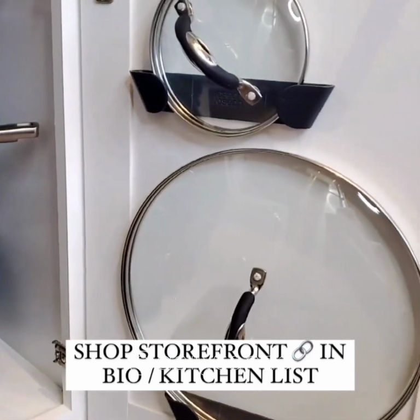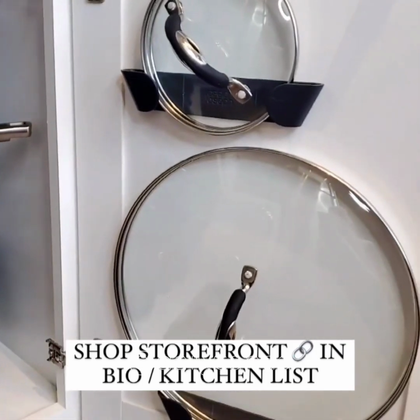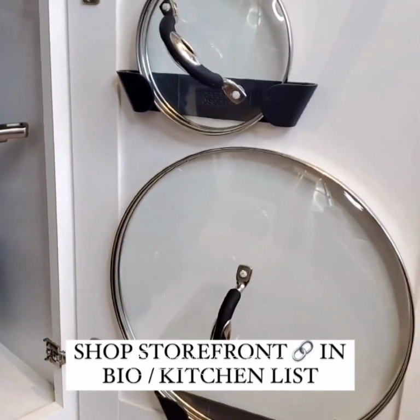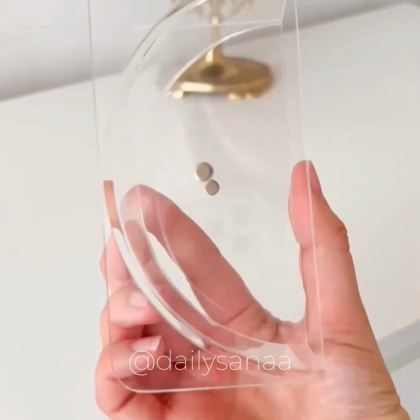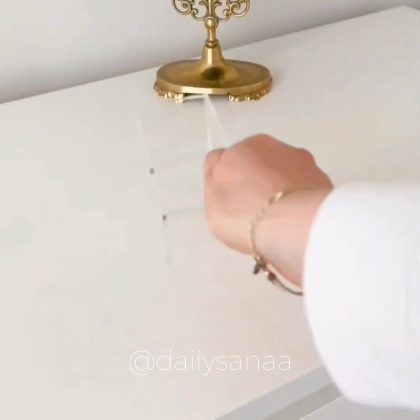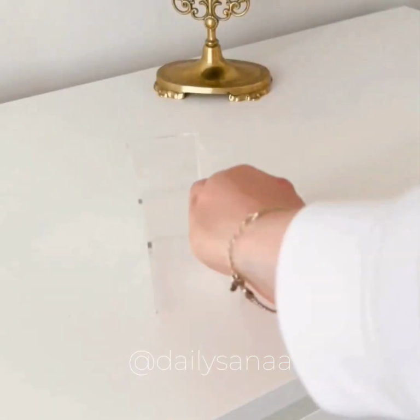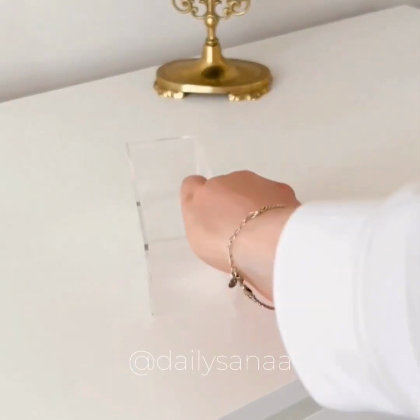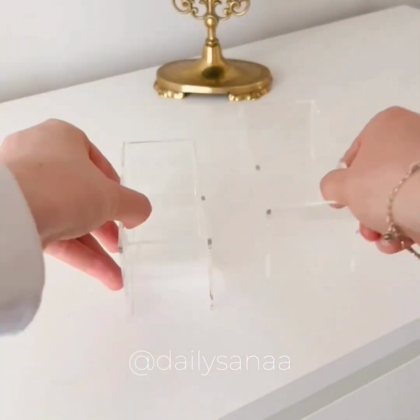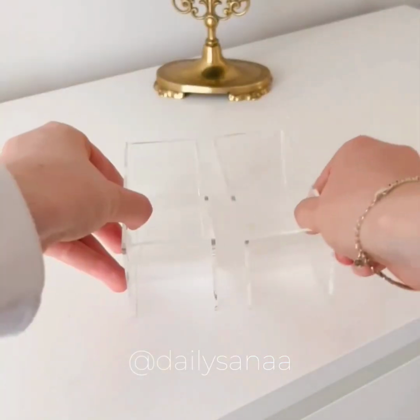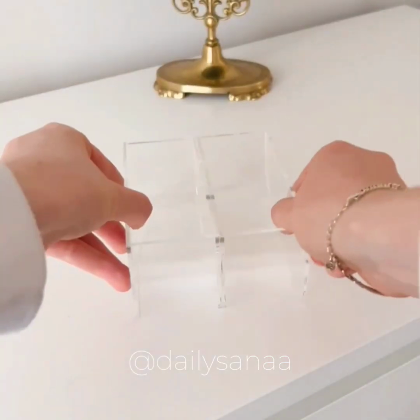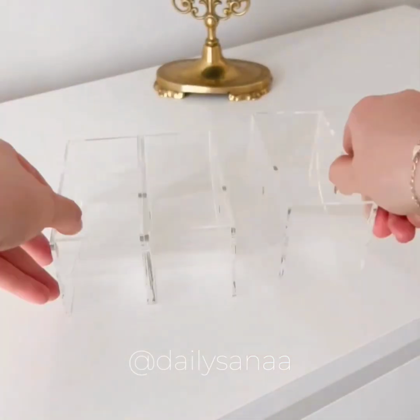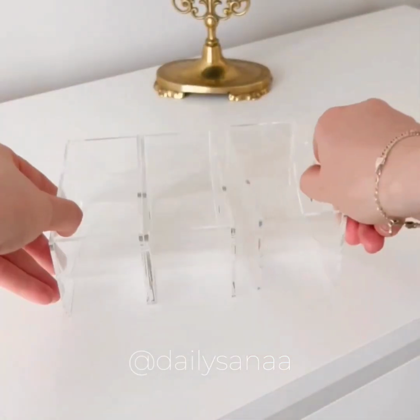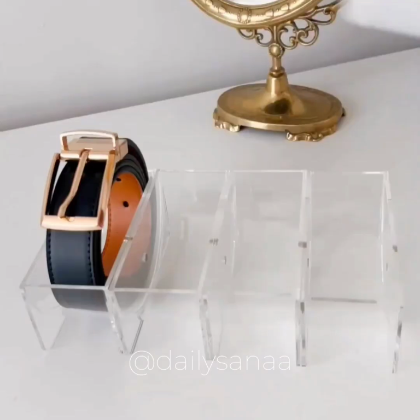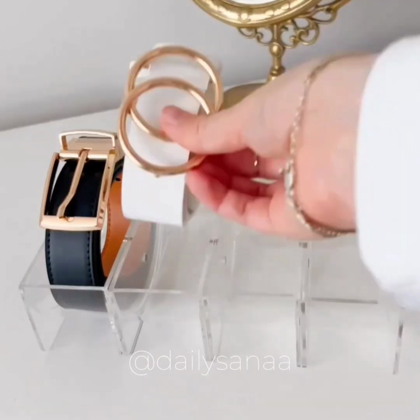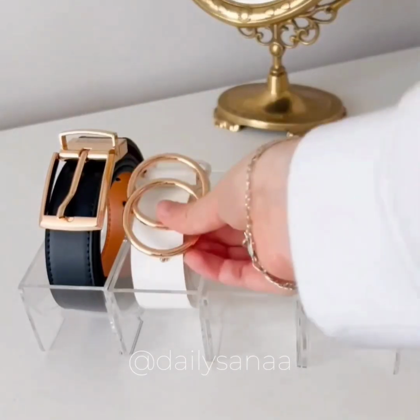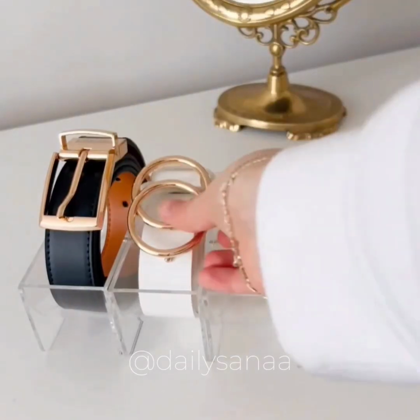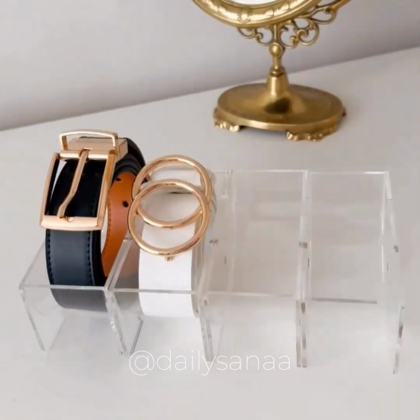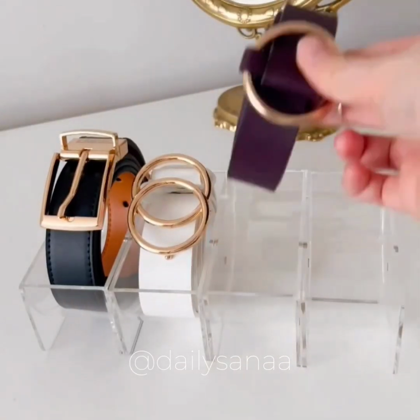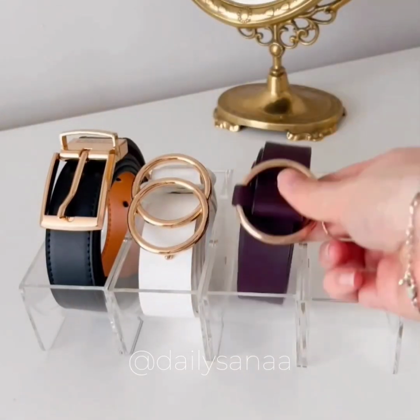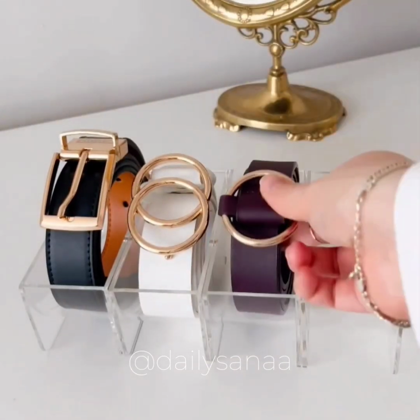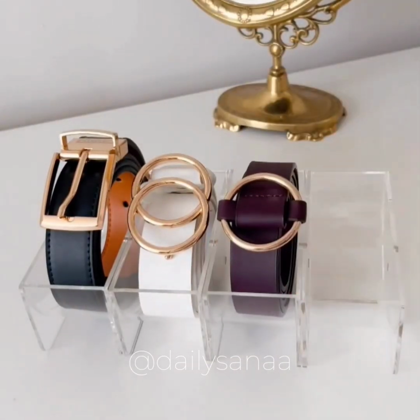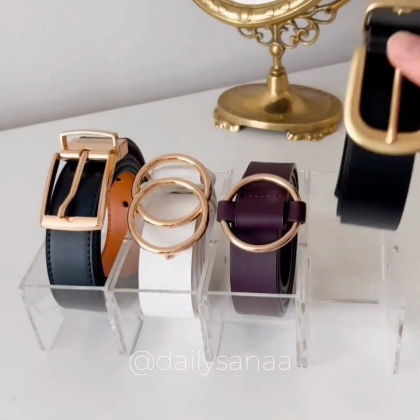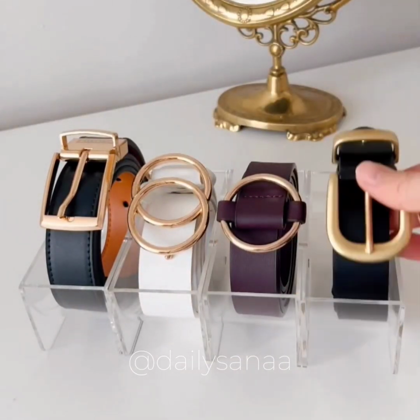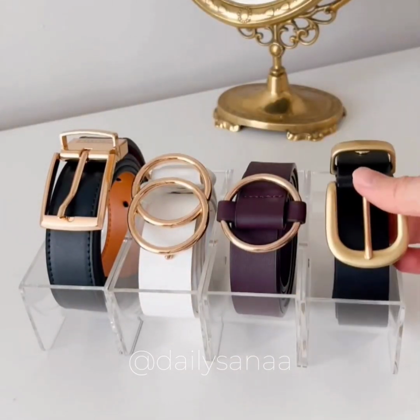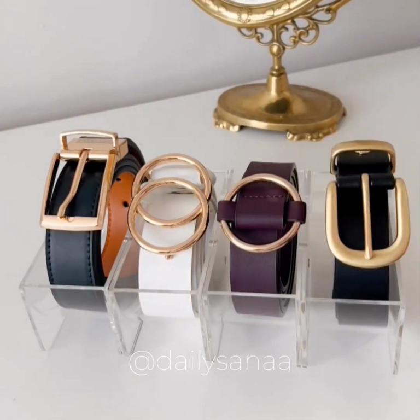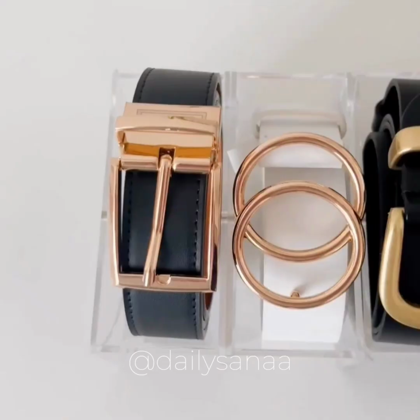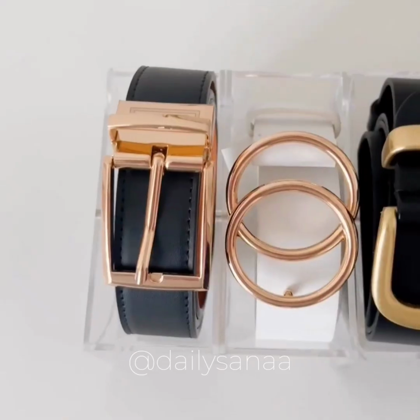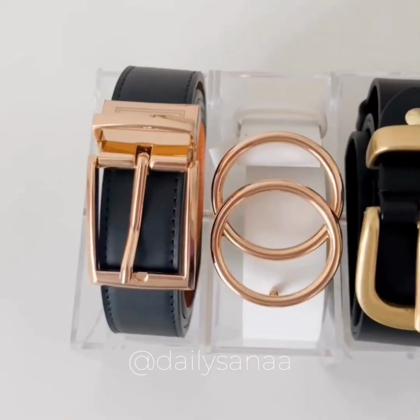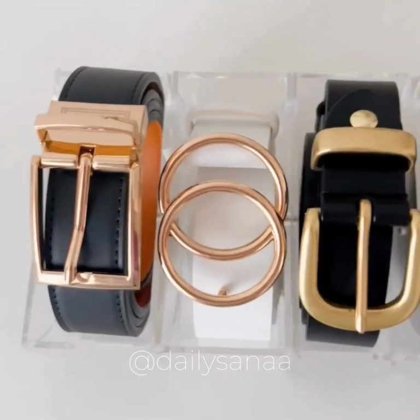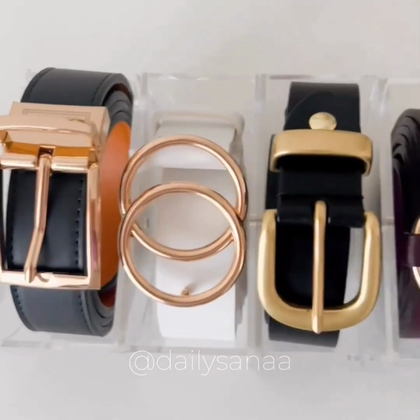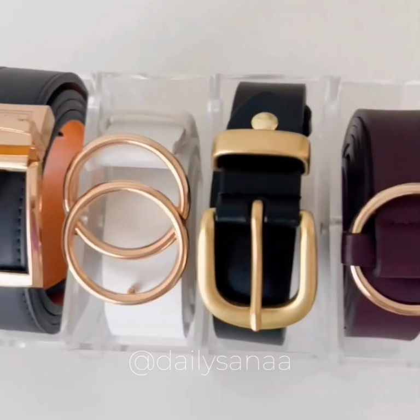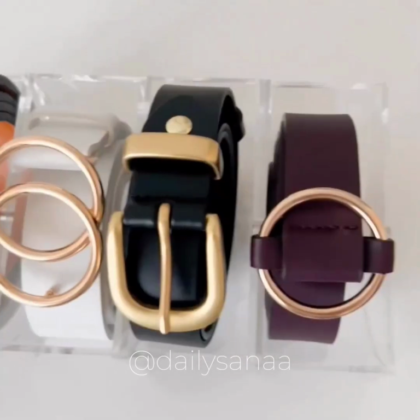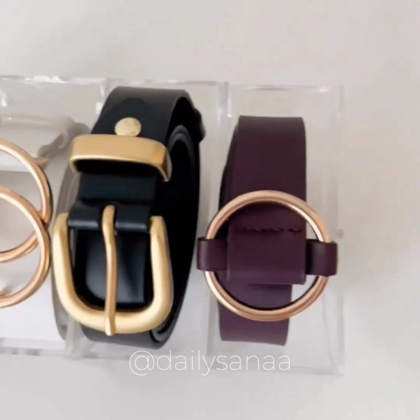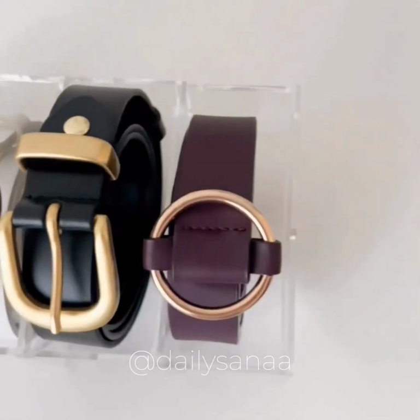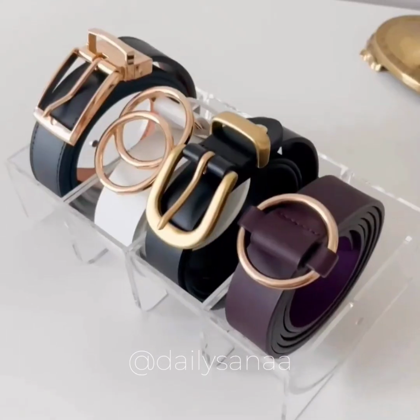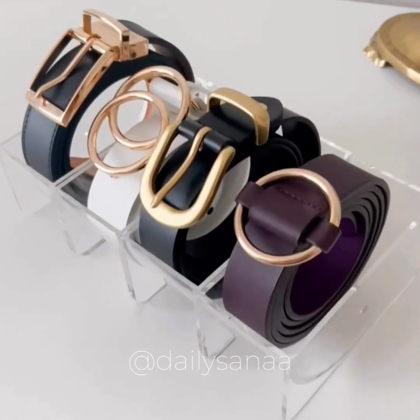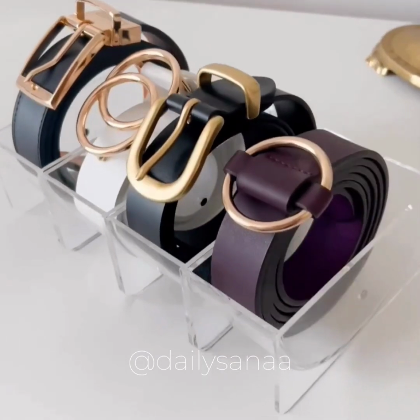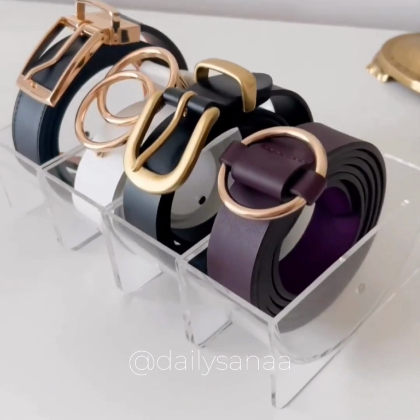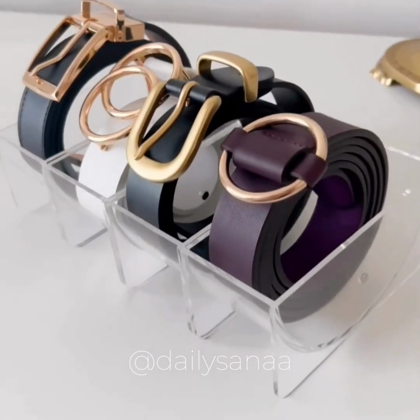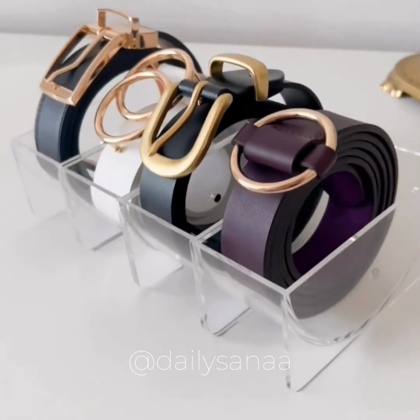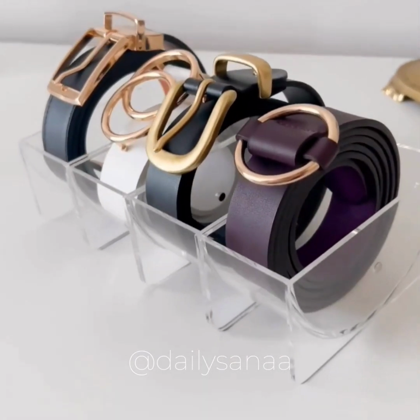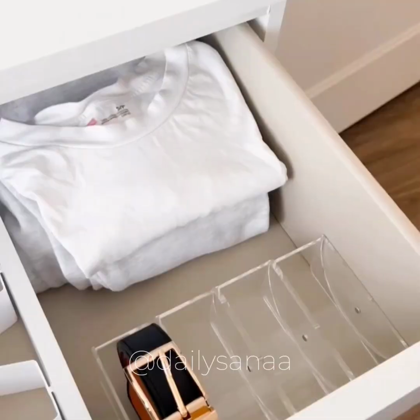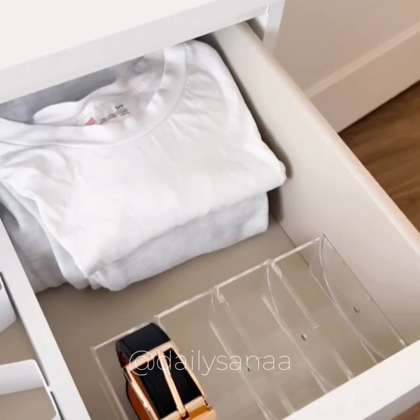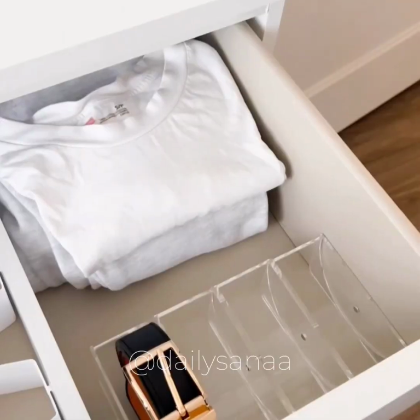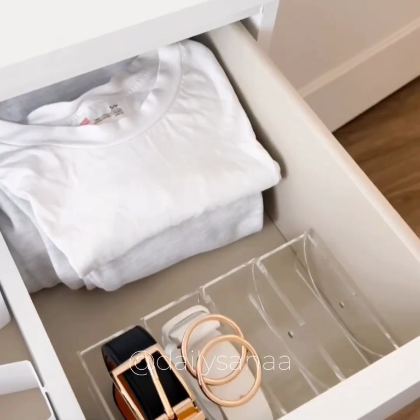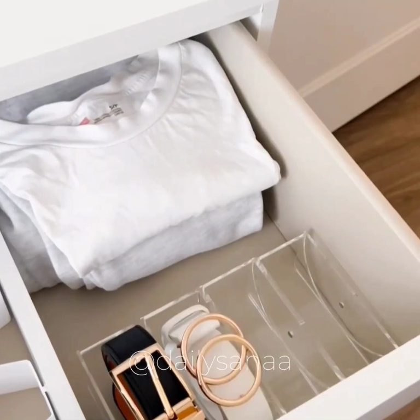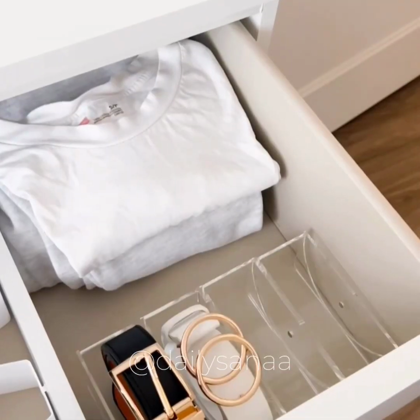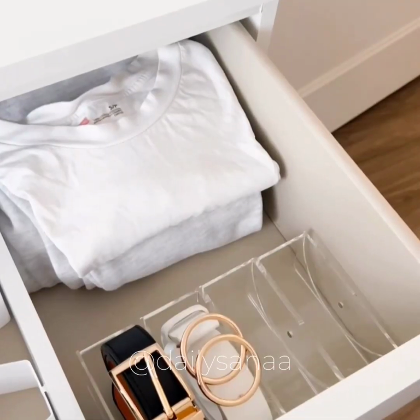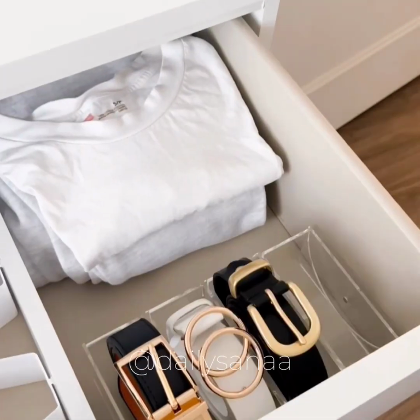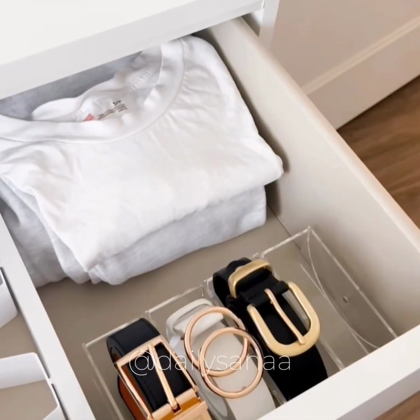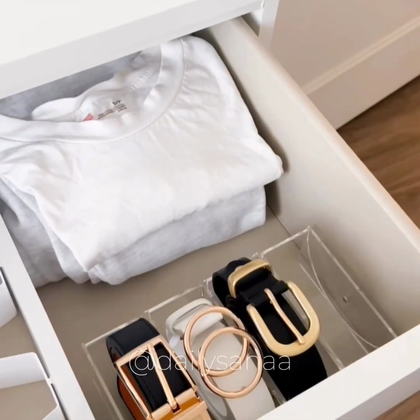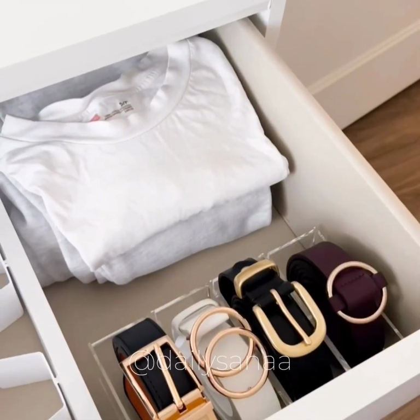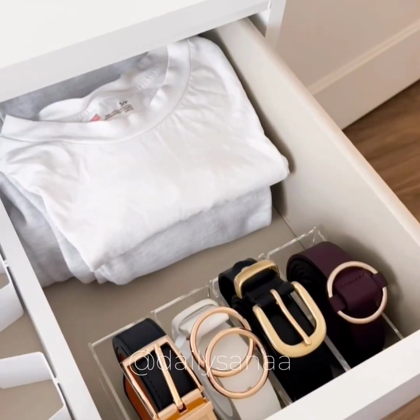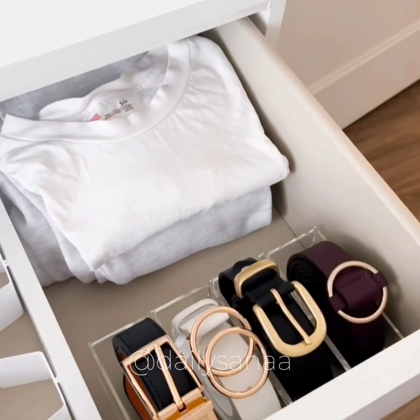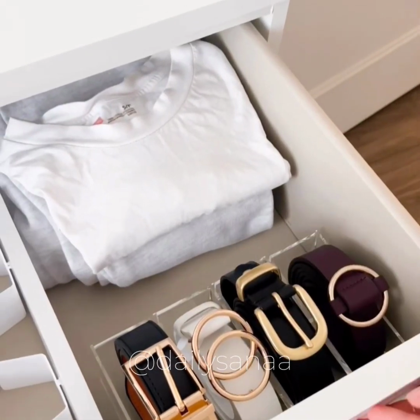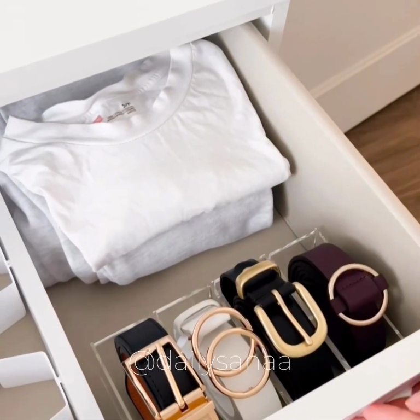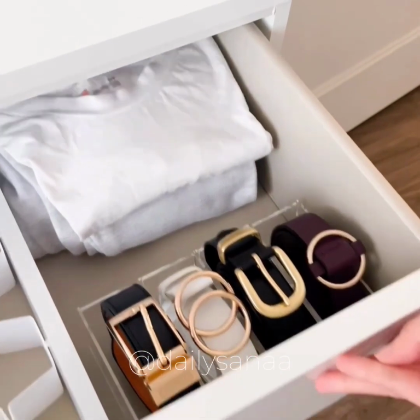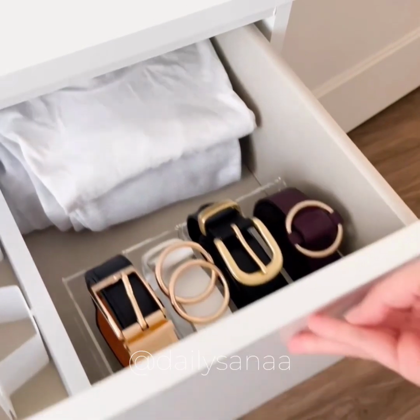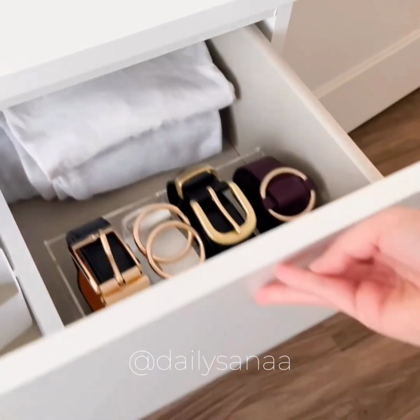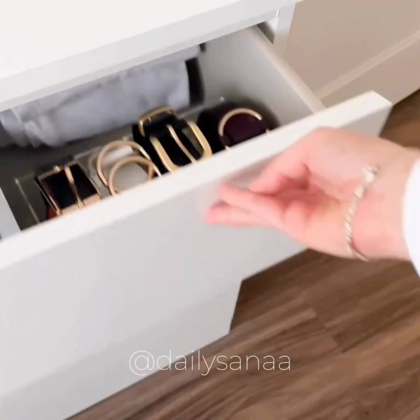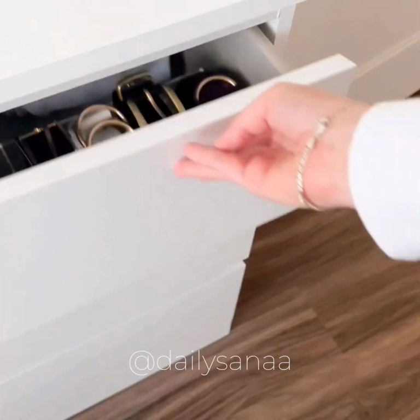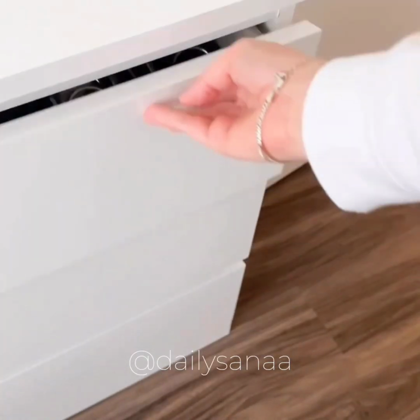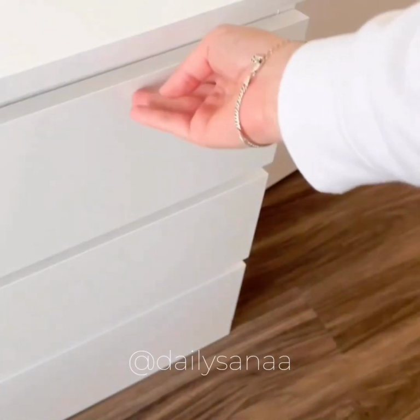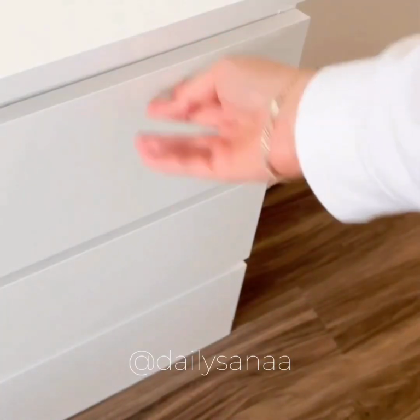This acrylic organizer is buildable and can be used to display belts and bow ties. It also helps with keeping your belt's original shape.